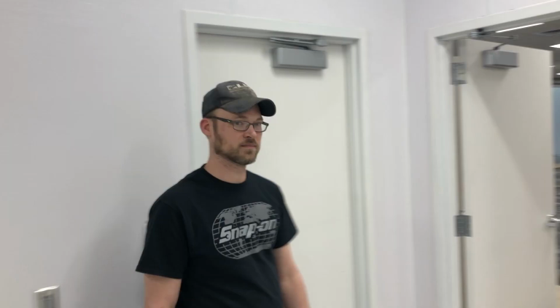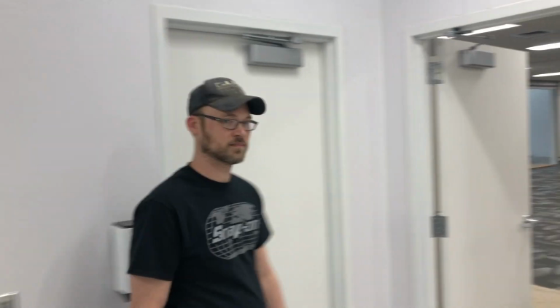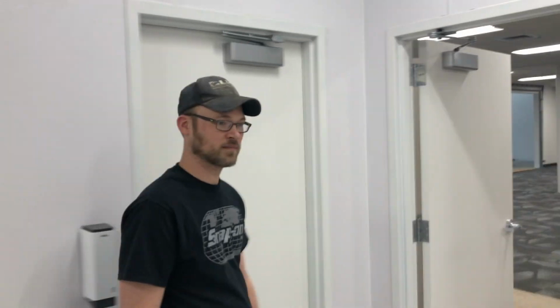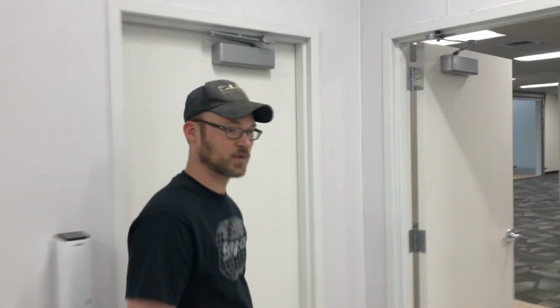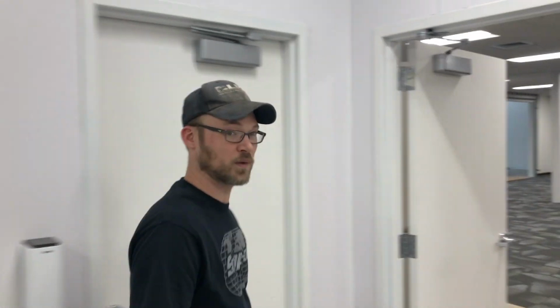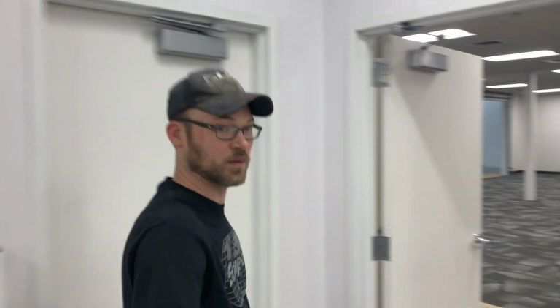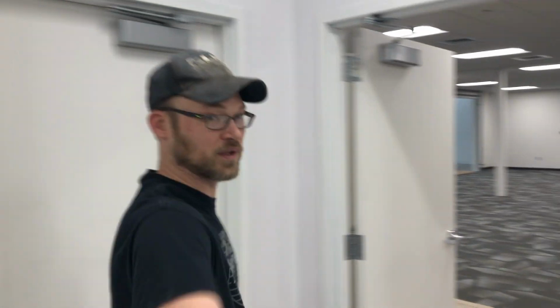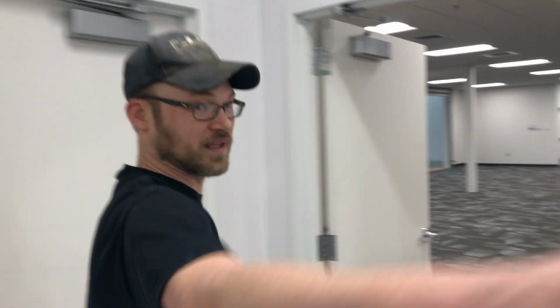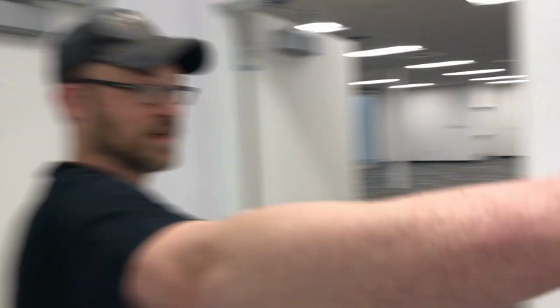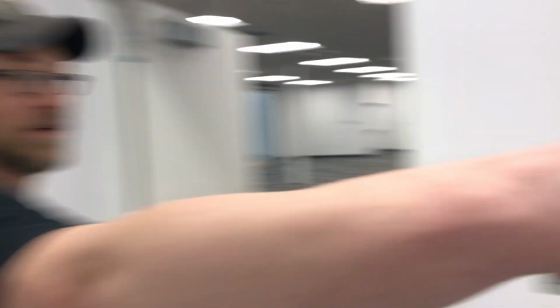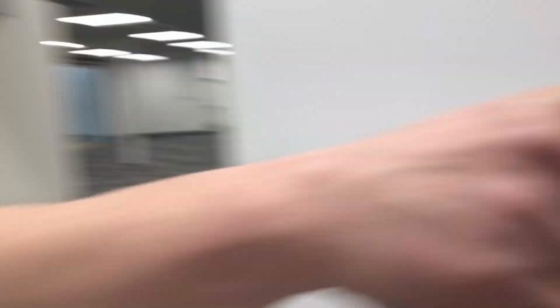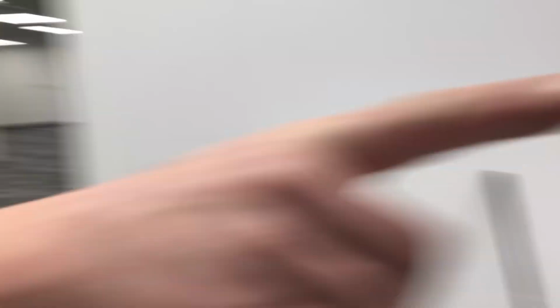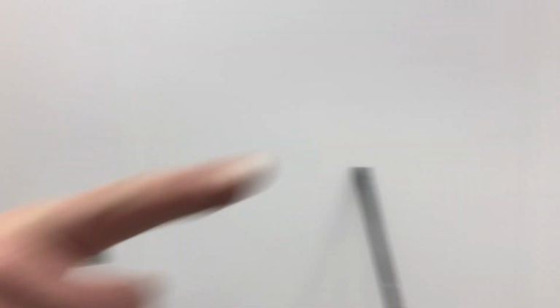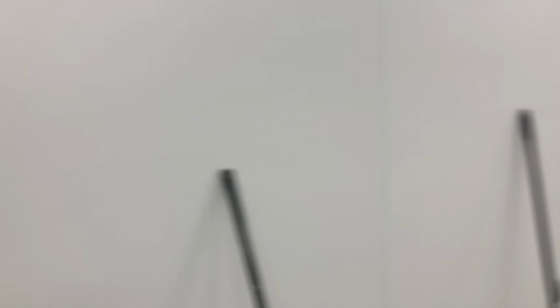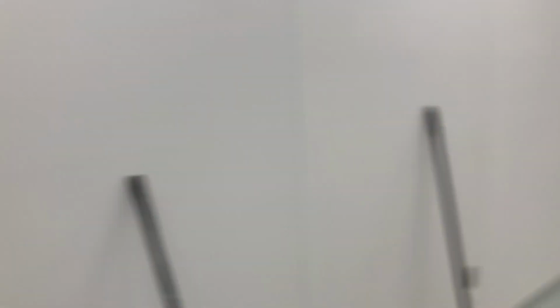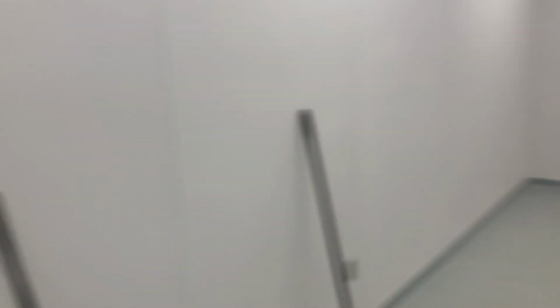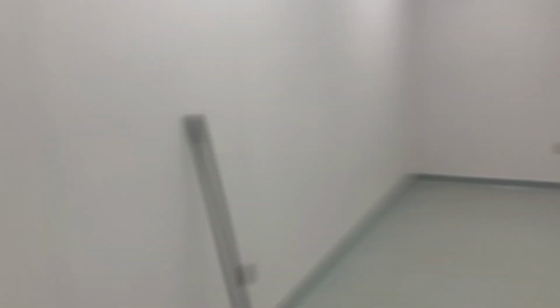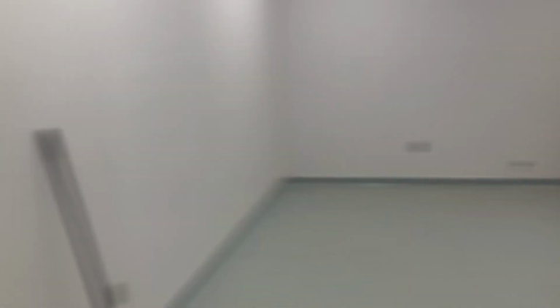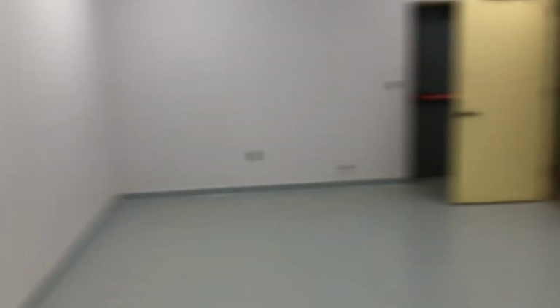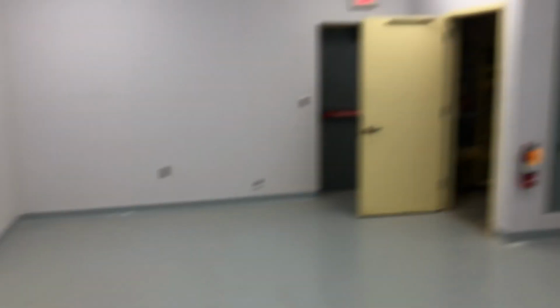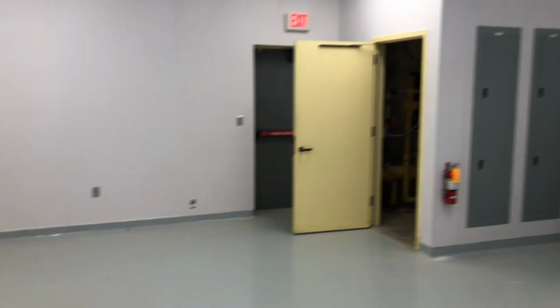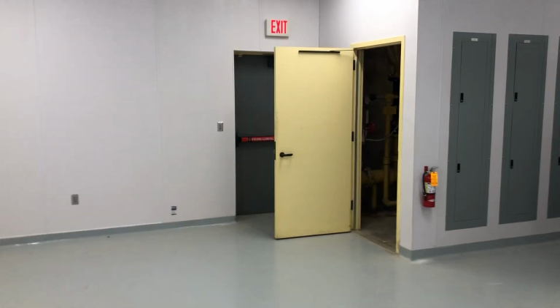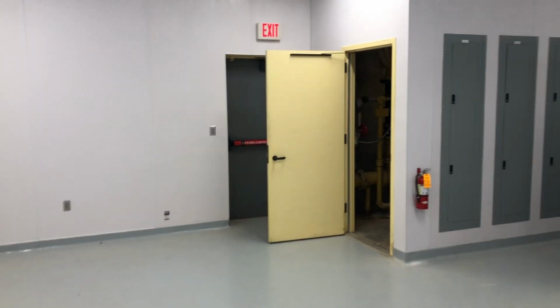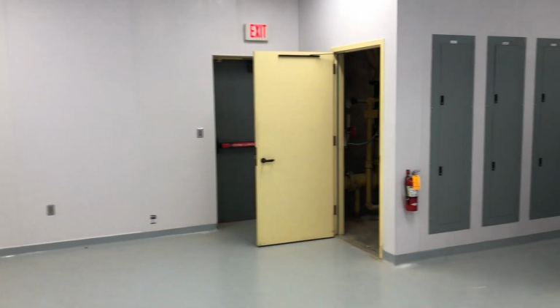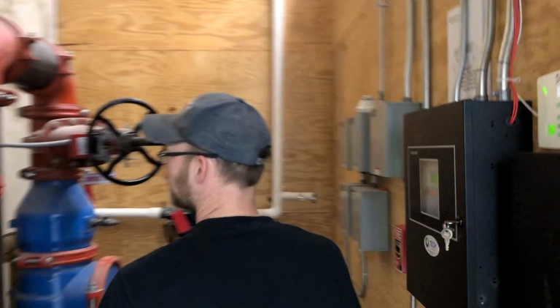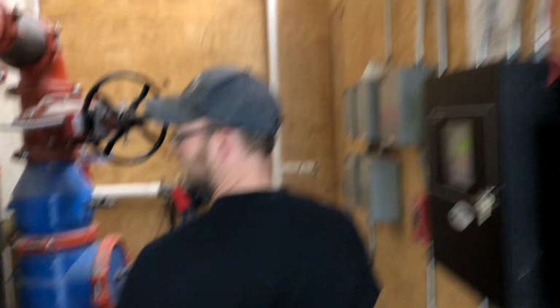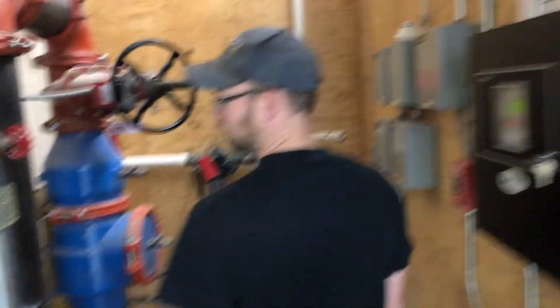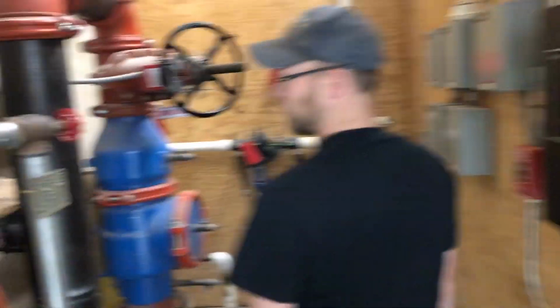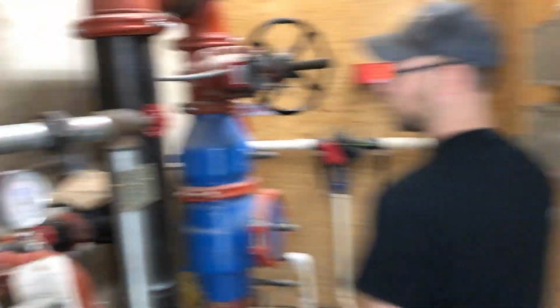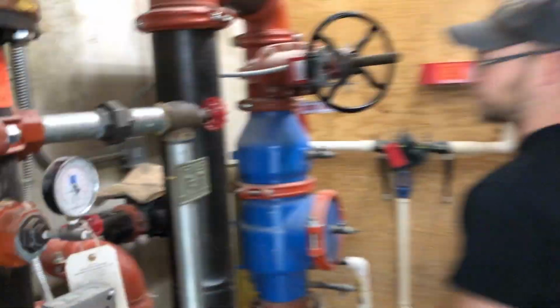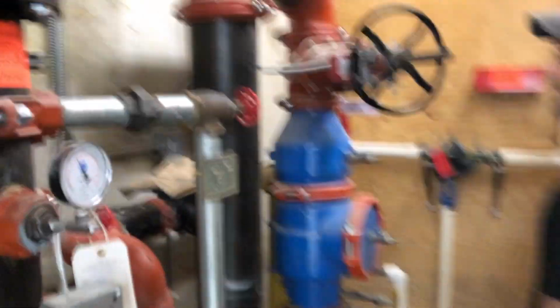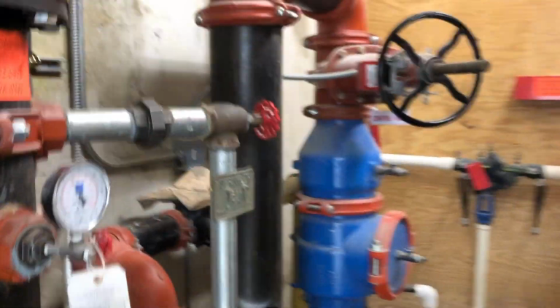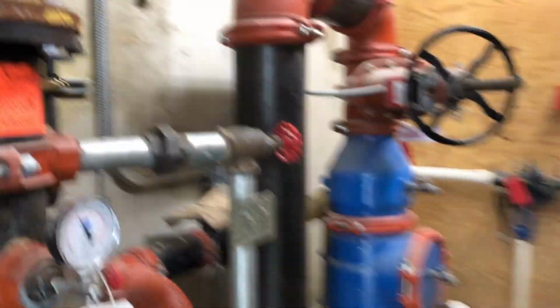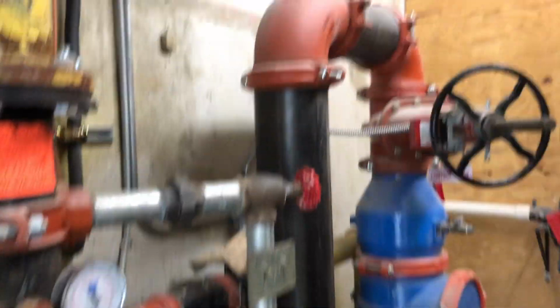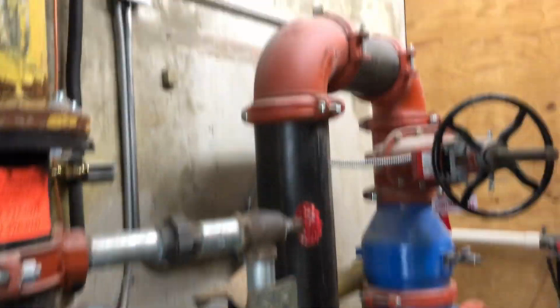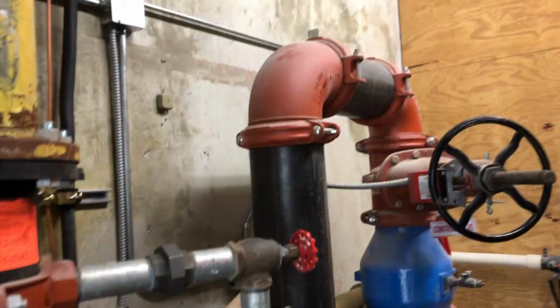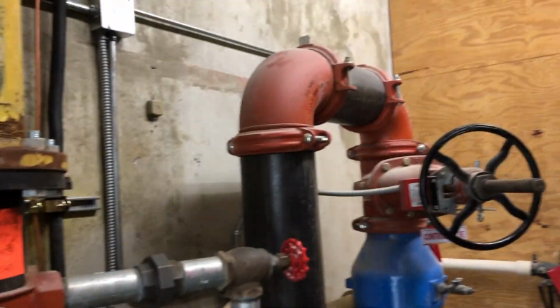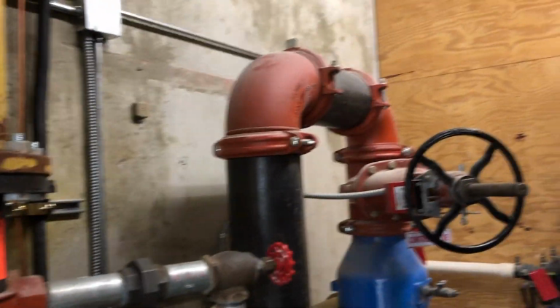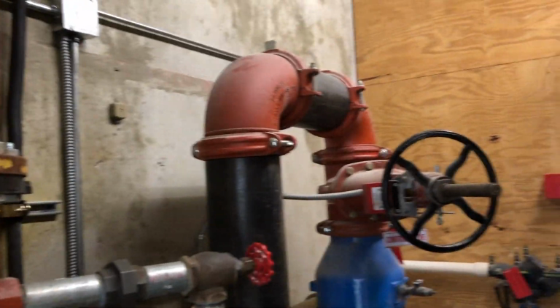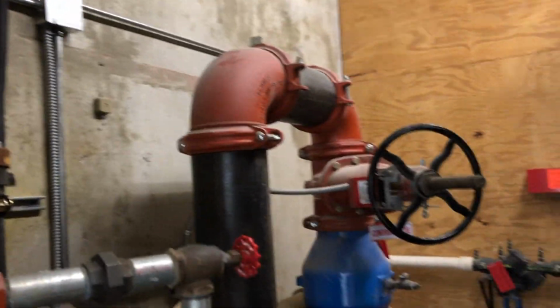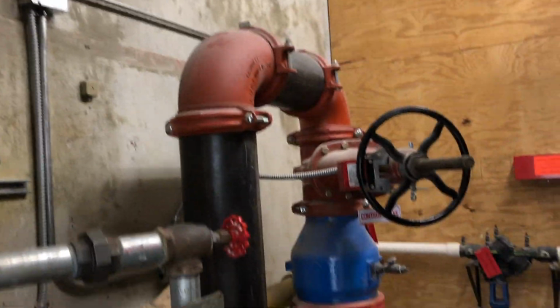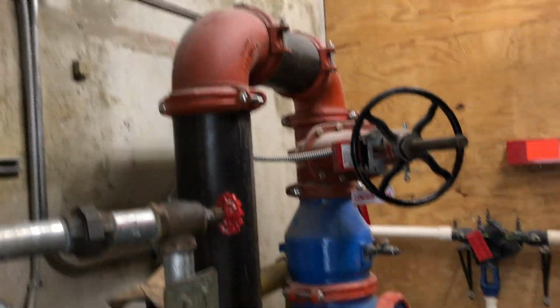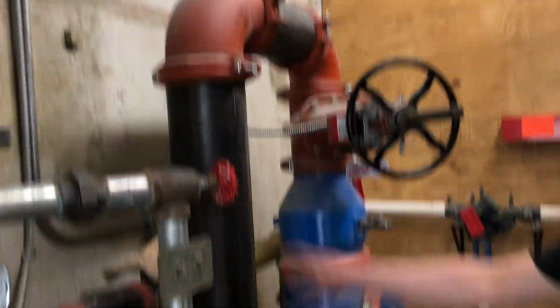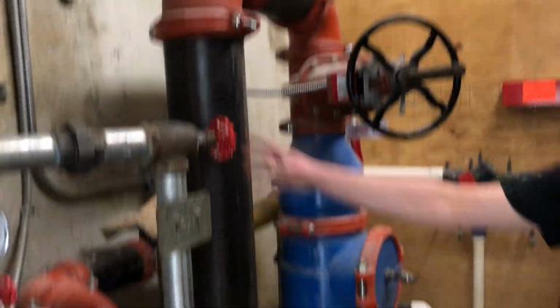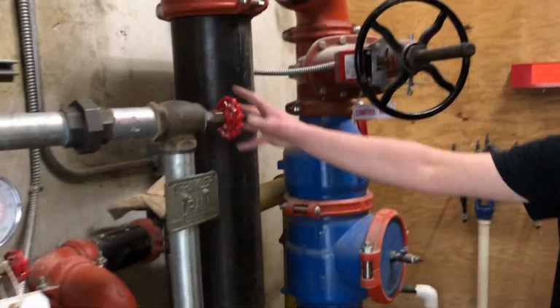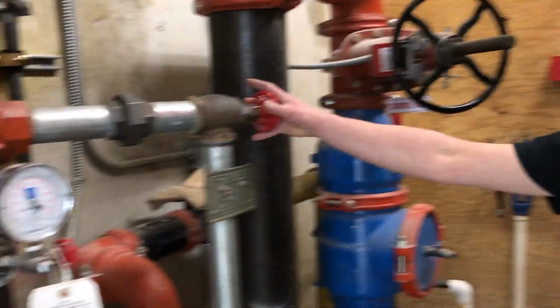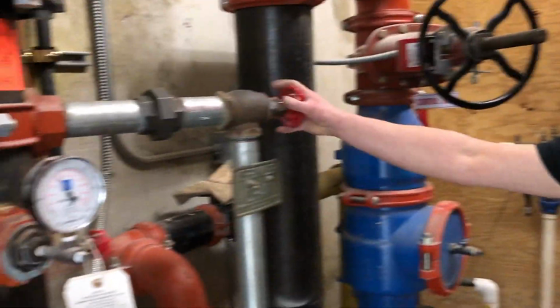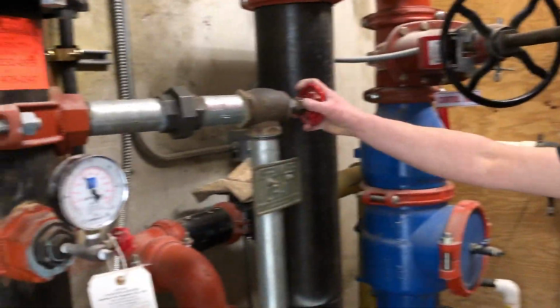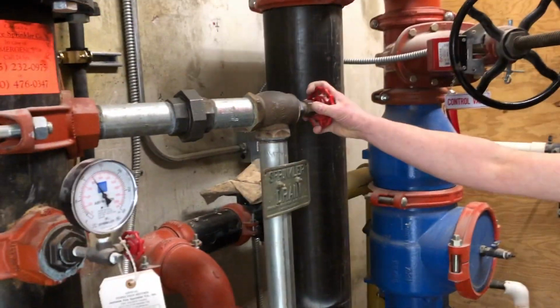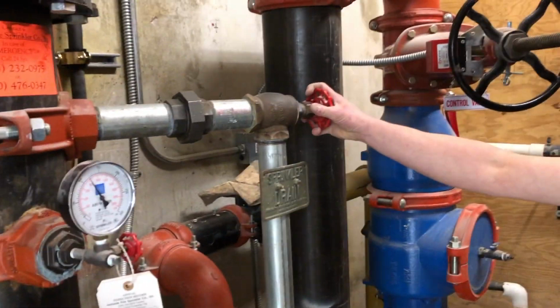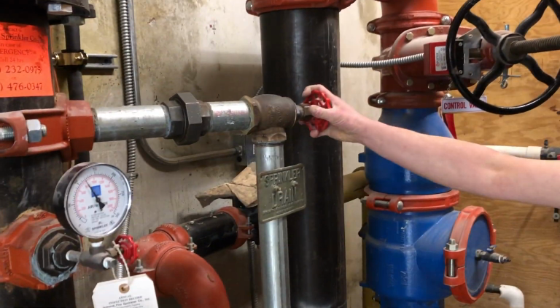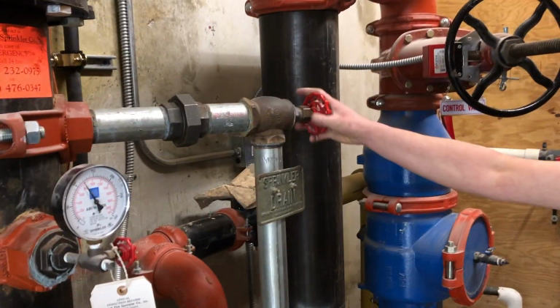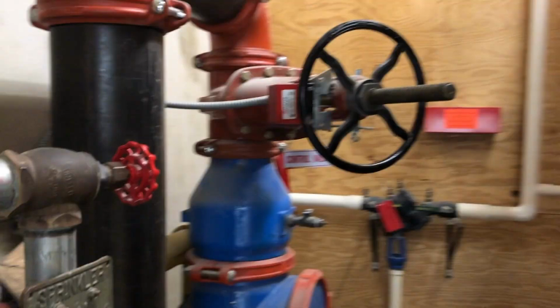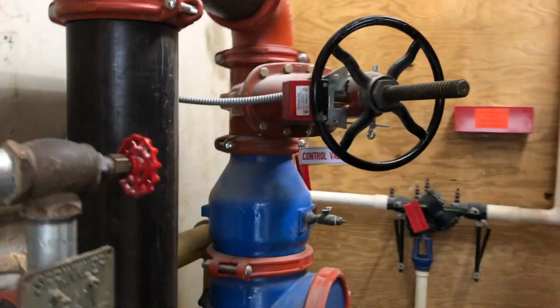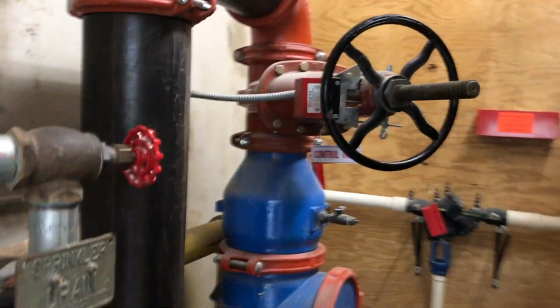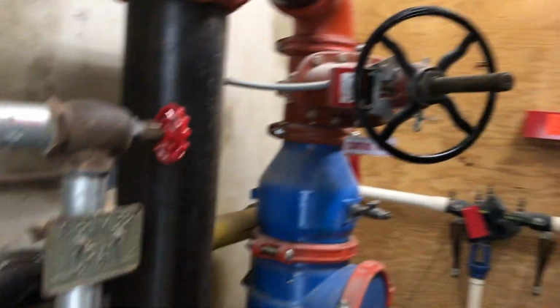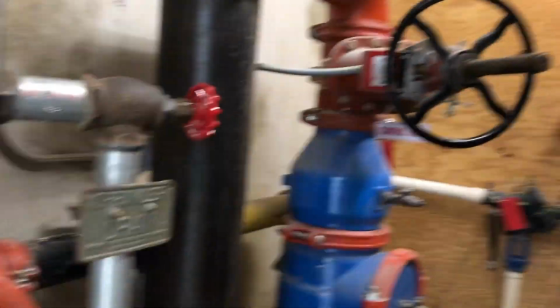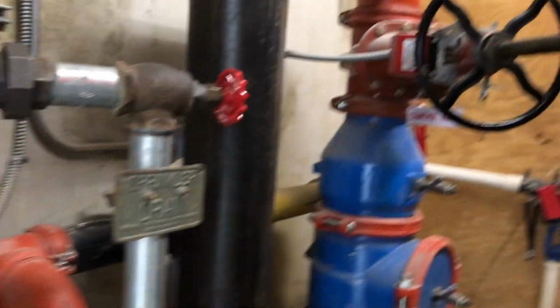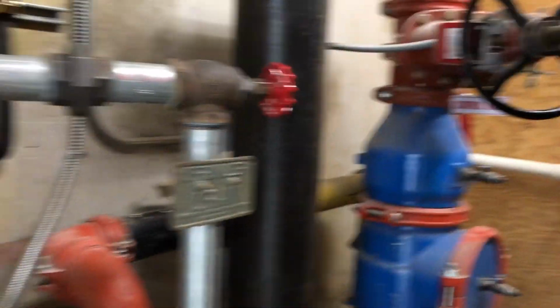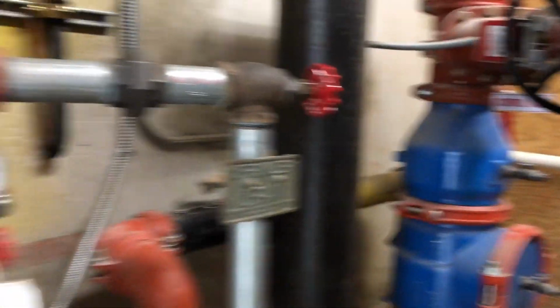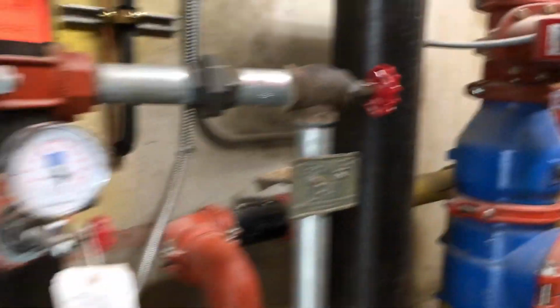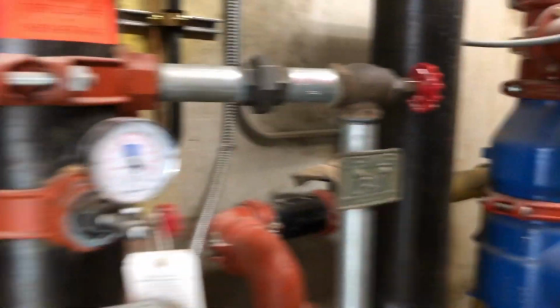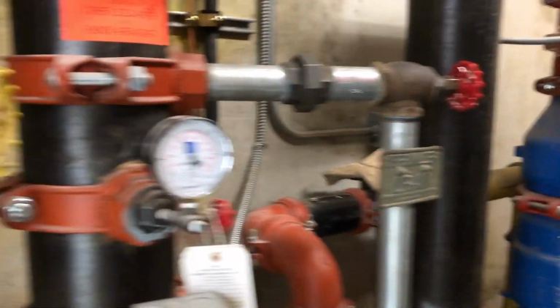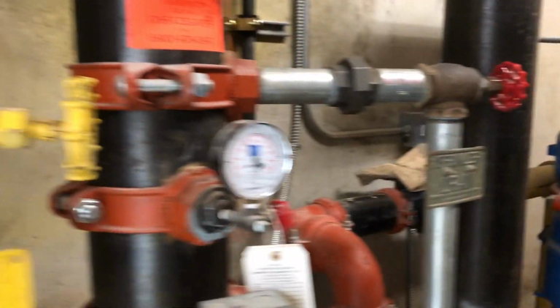Look in there — big pipes. That's the fire system.